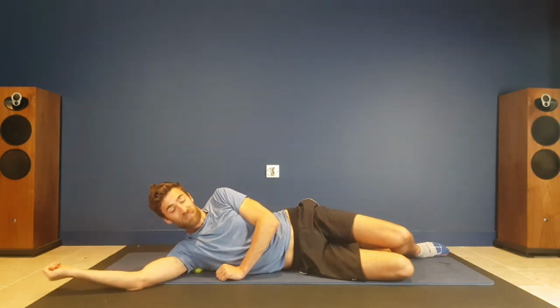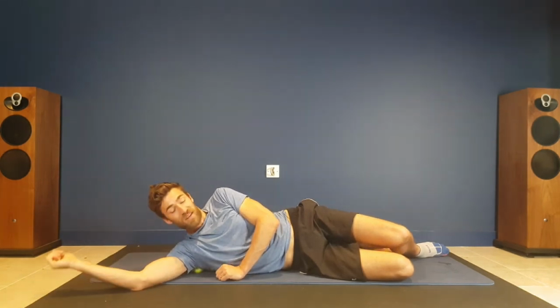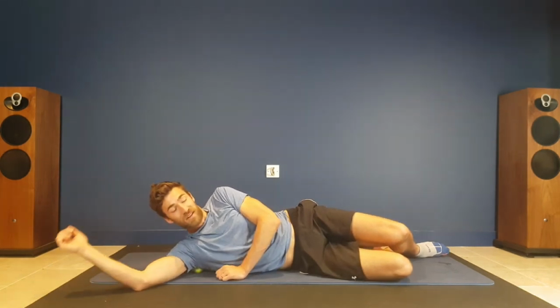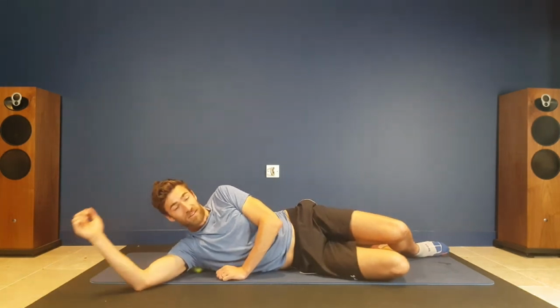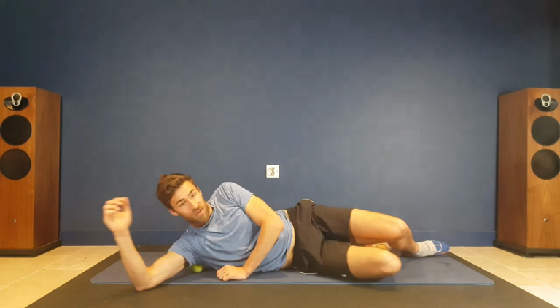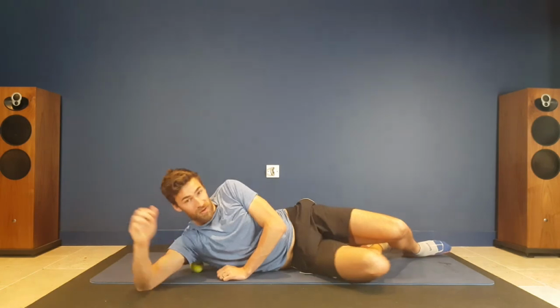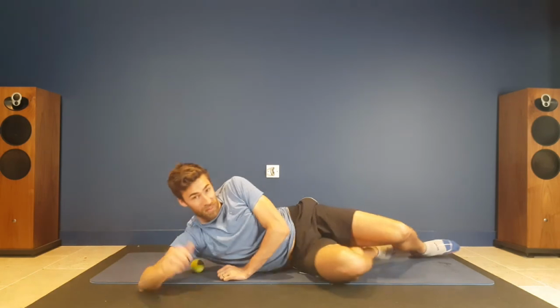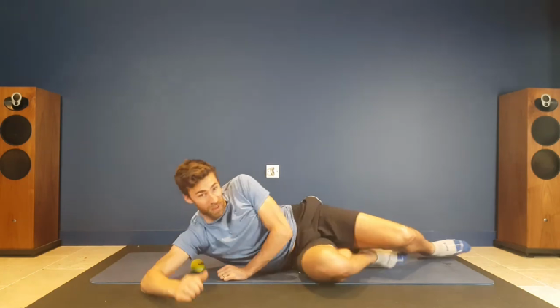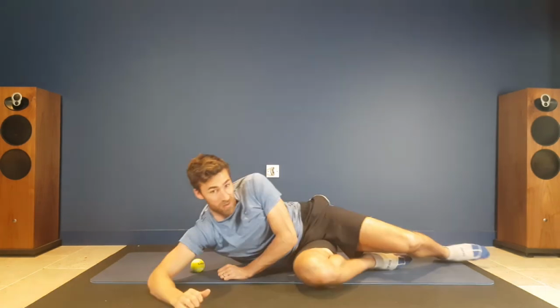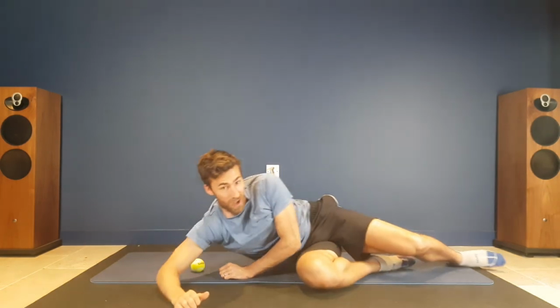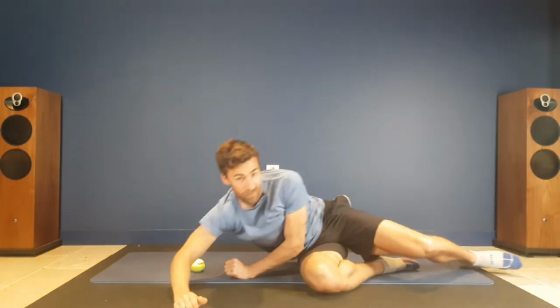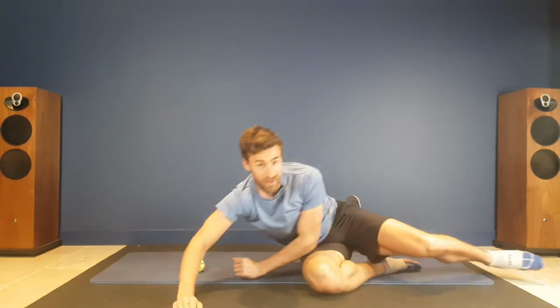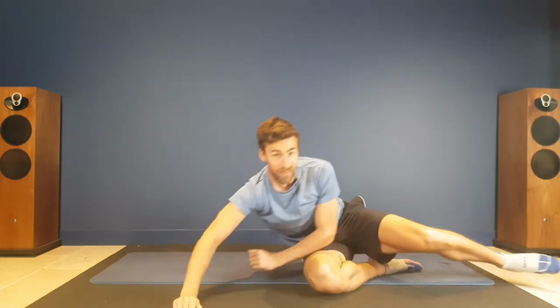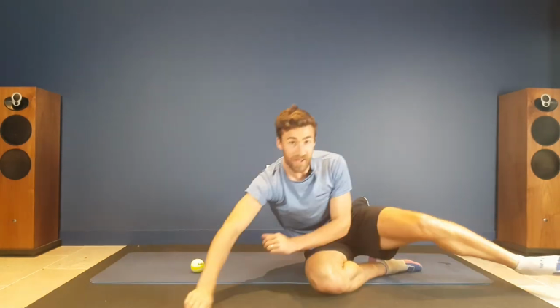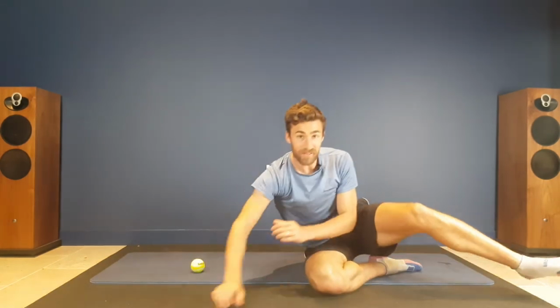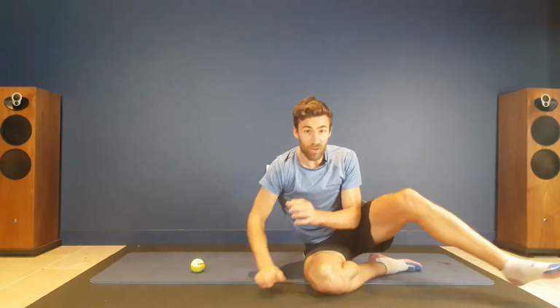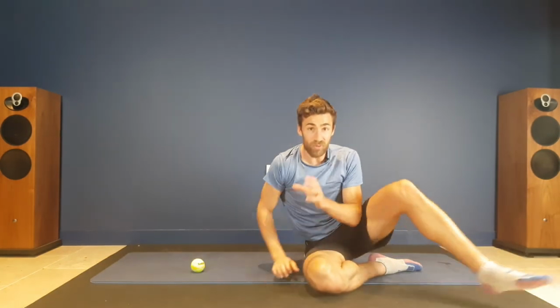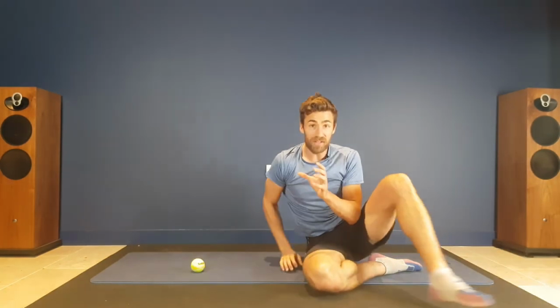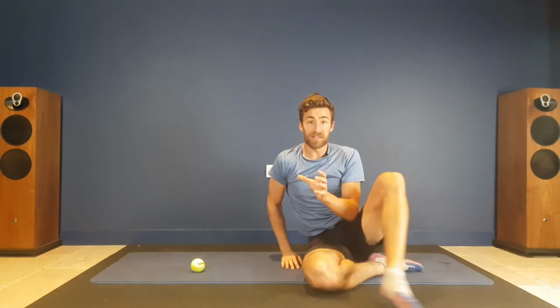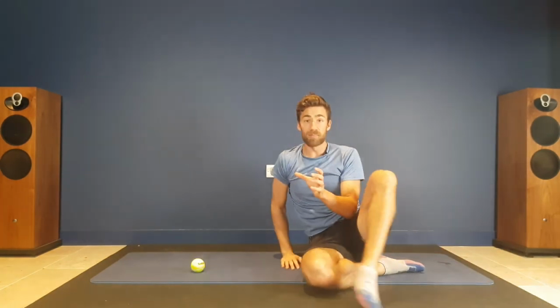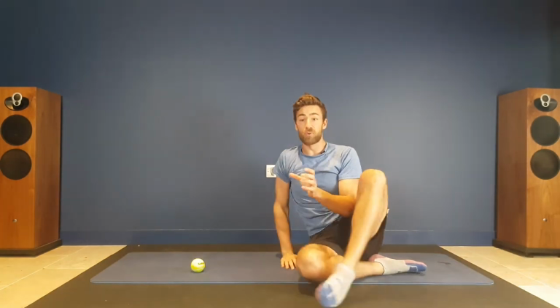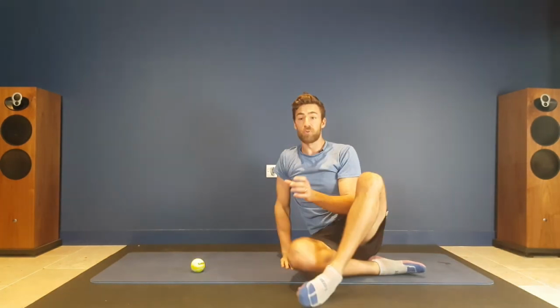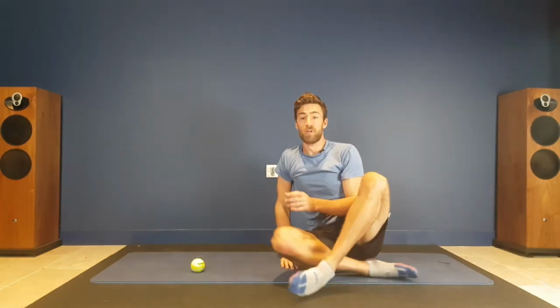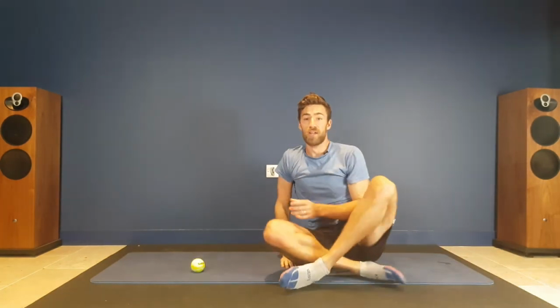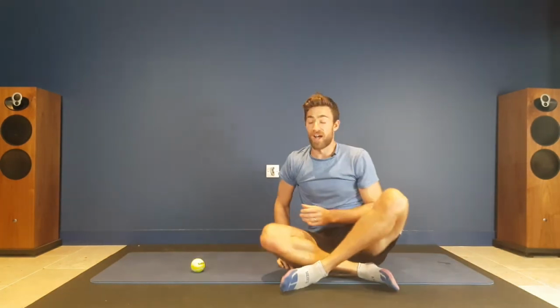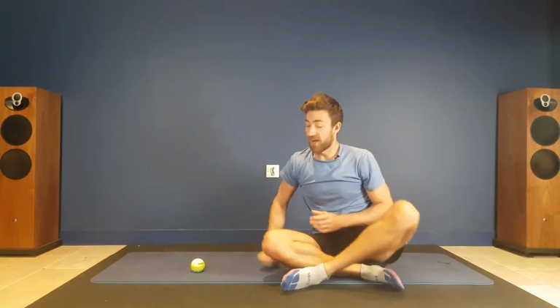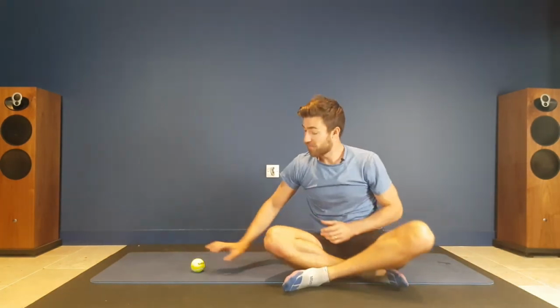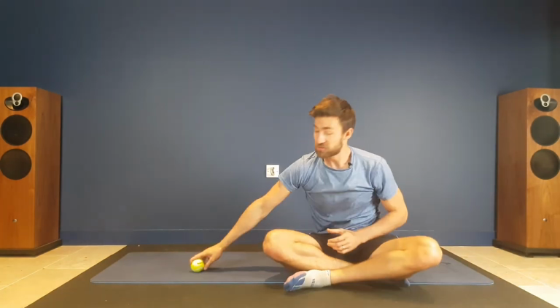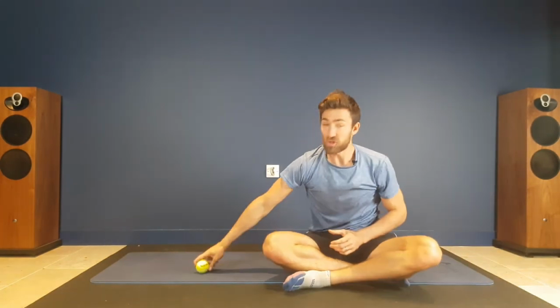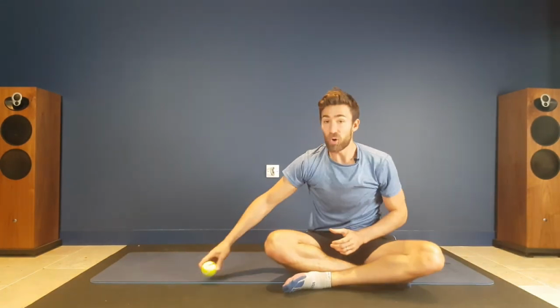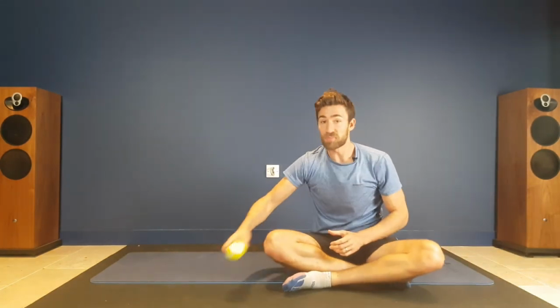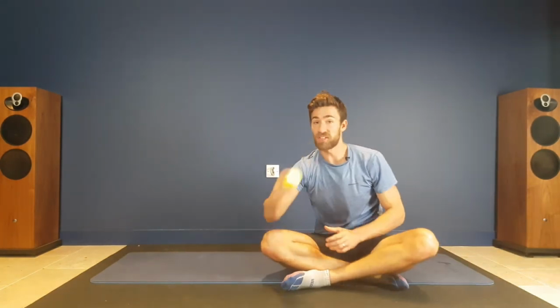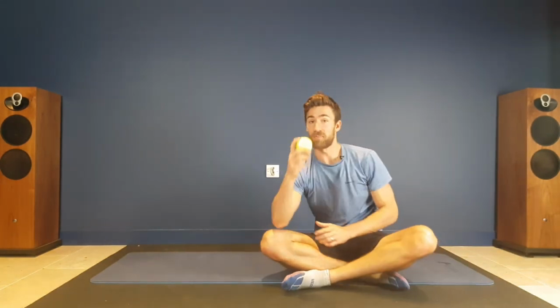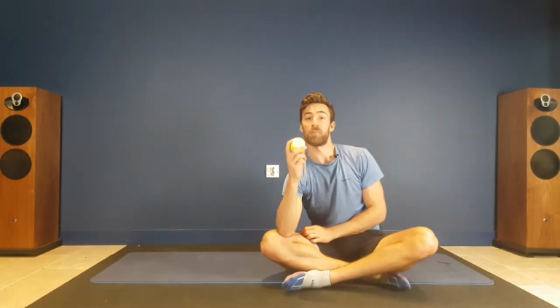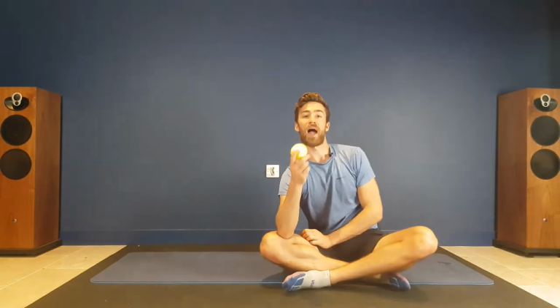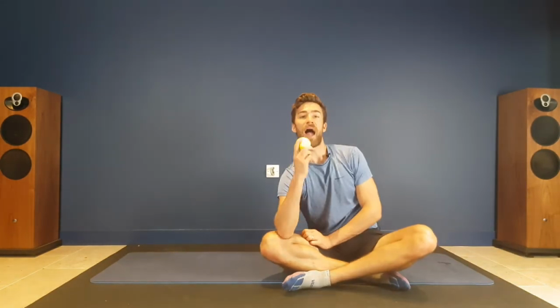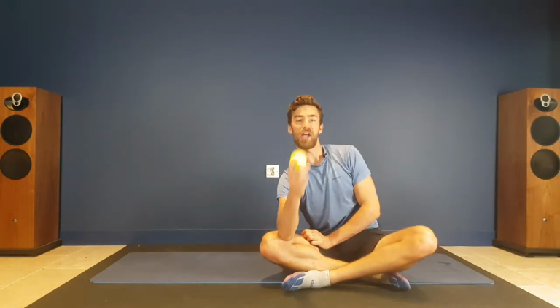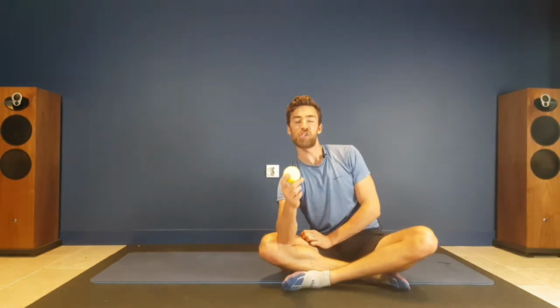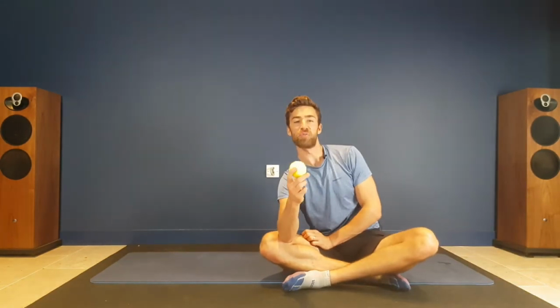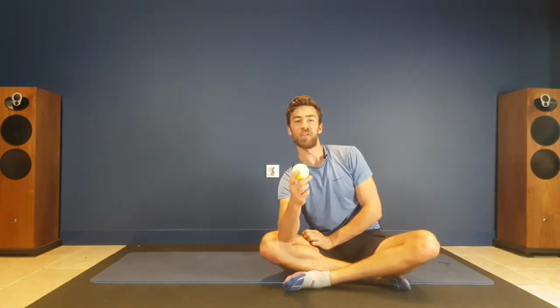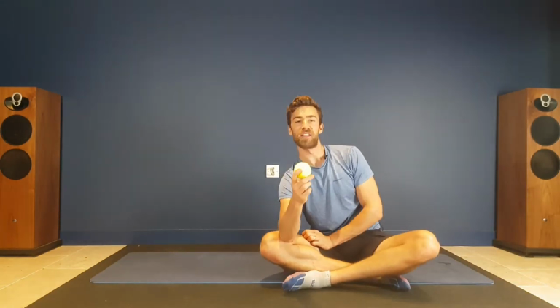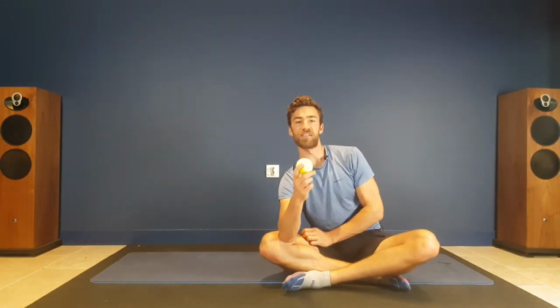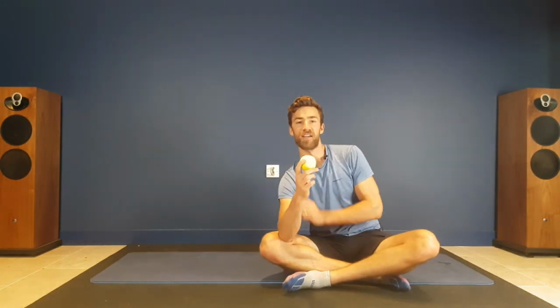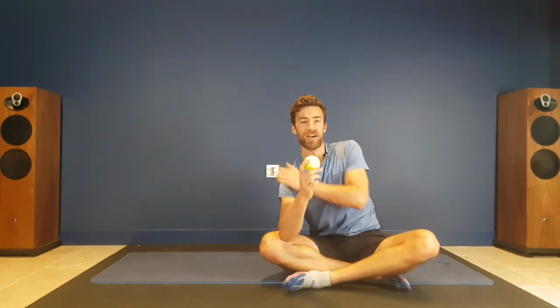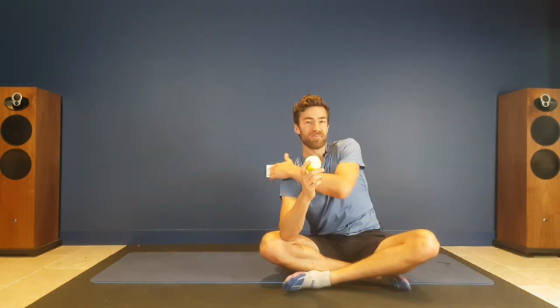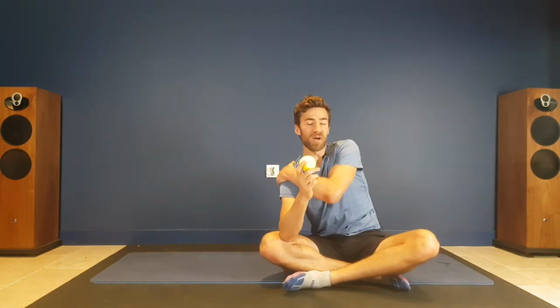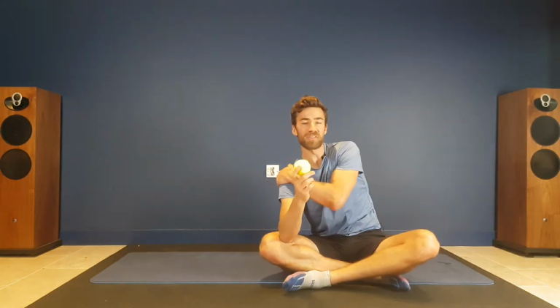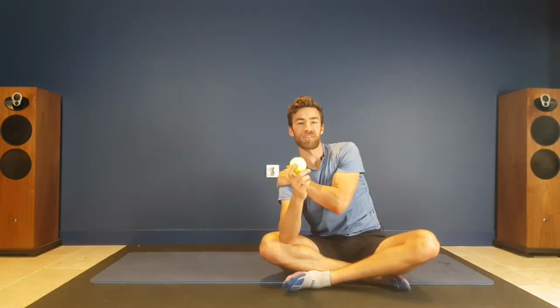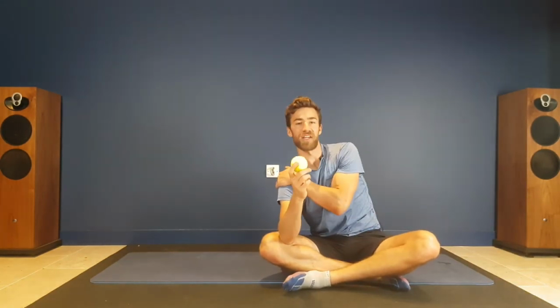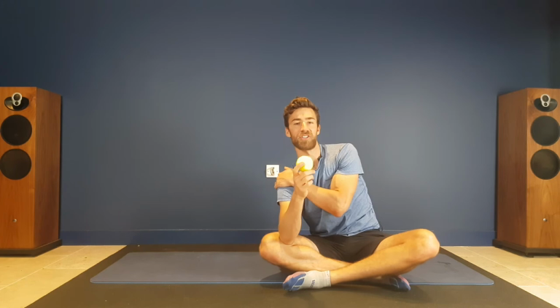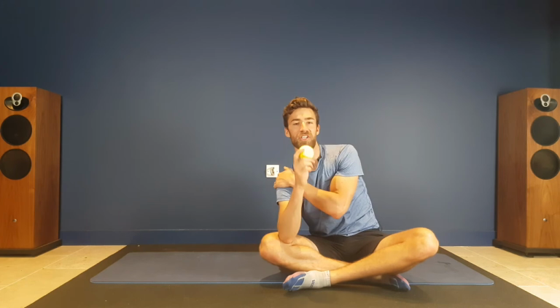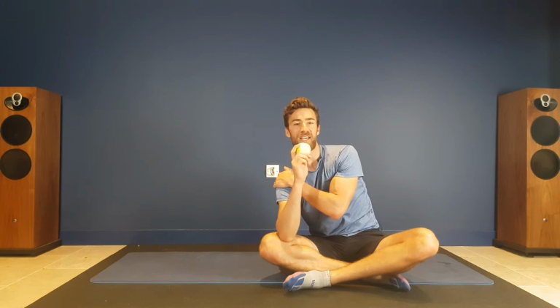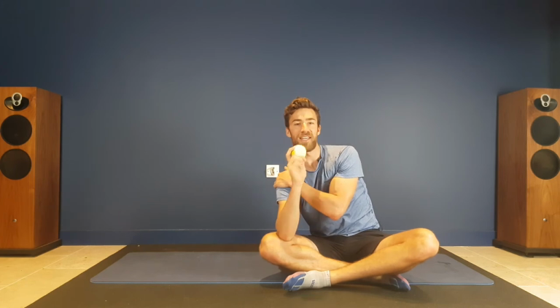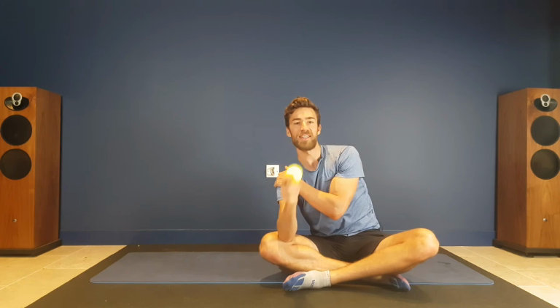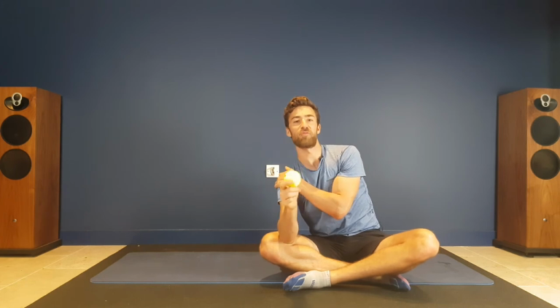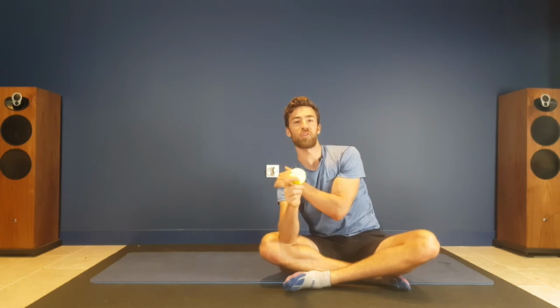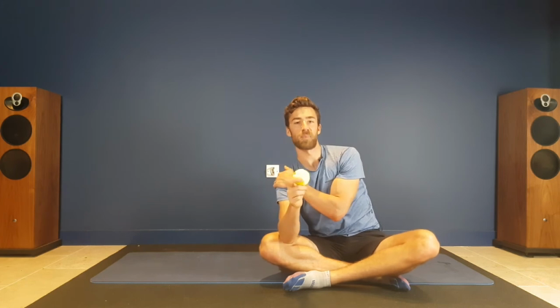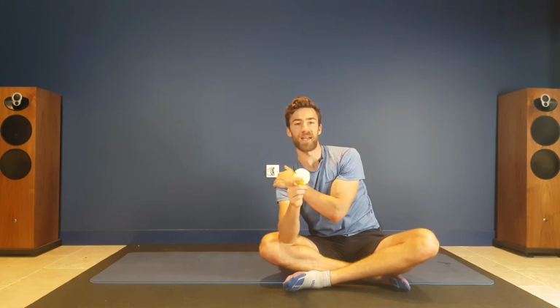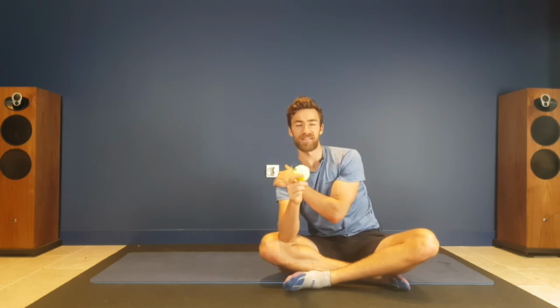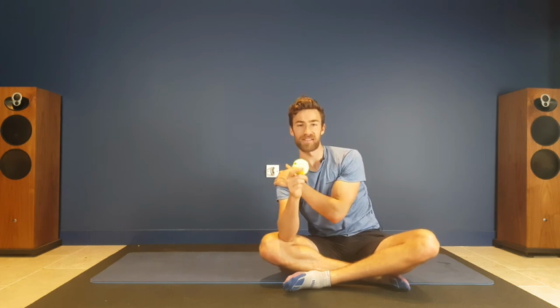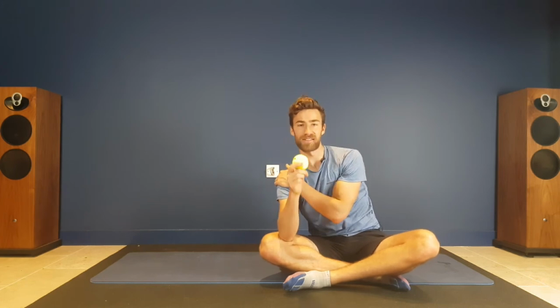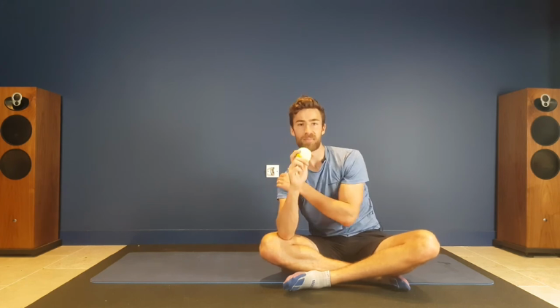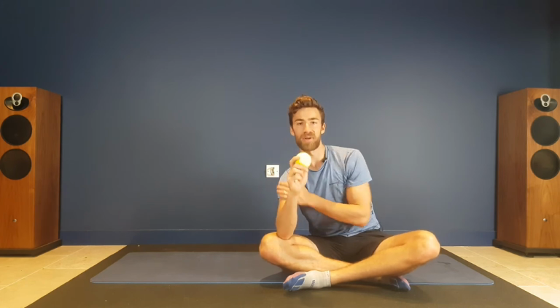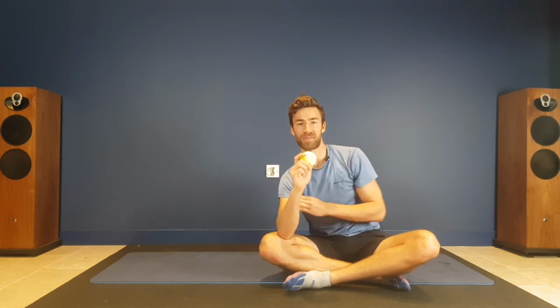So there you have it — our really simple top tips about how you can release muscle tension in the infraspinatus muscle.